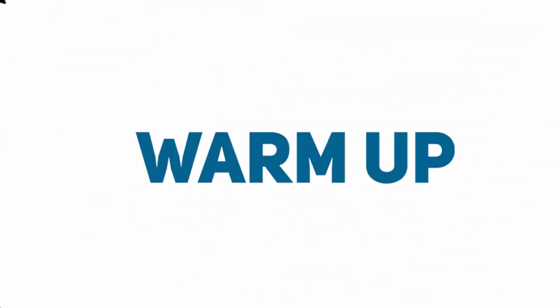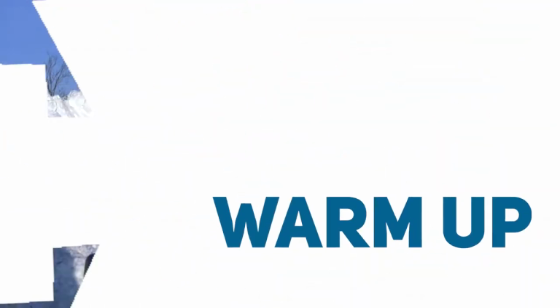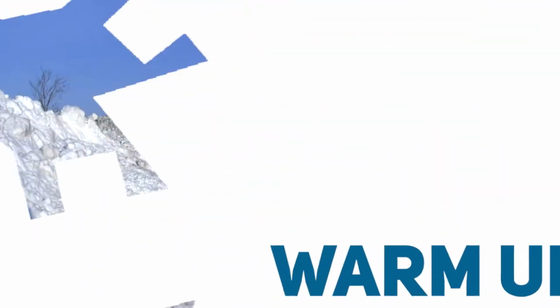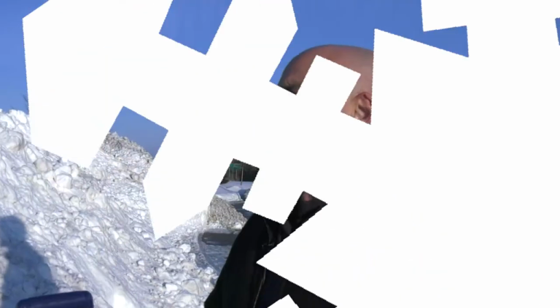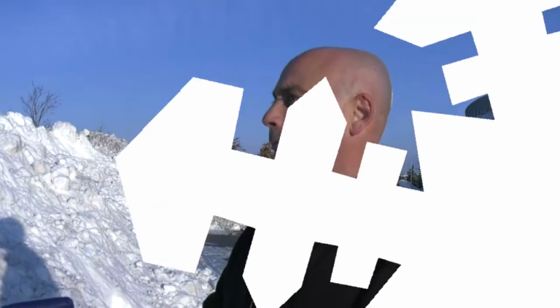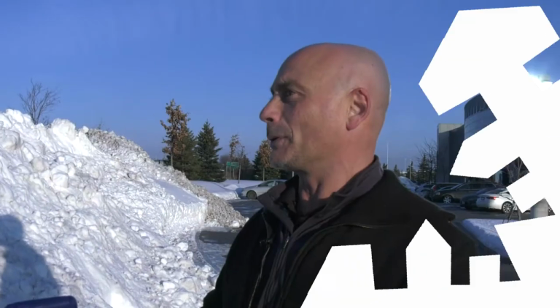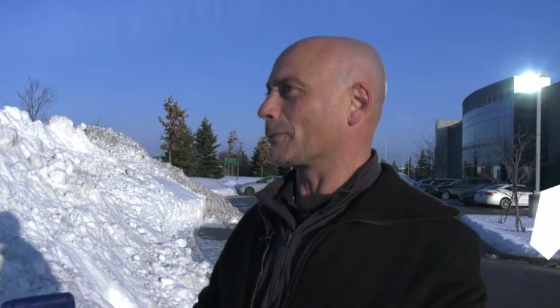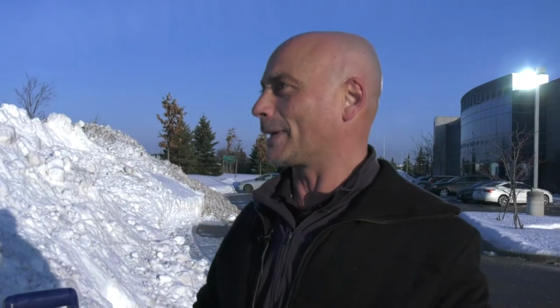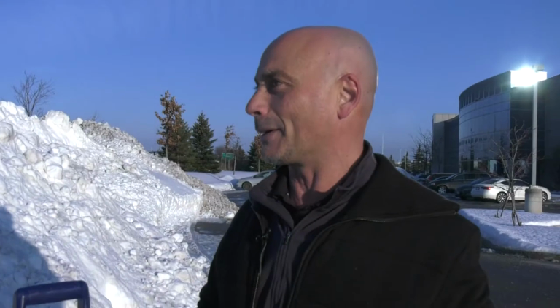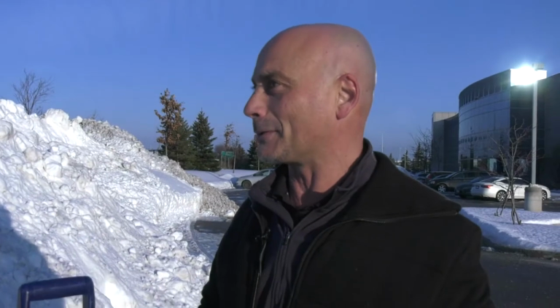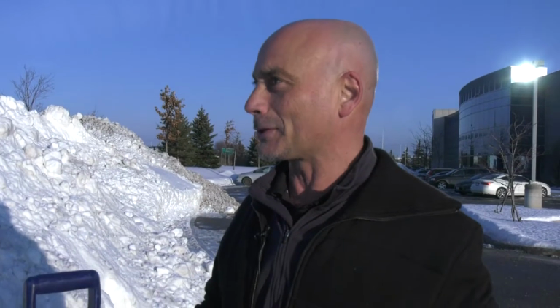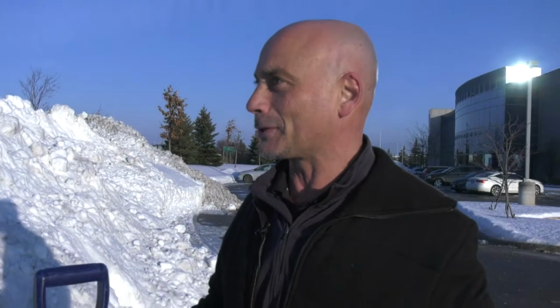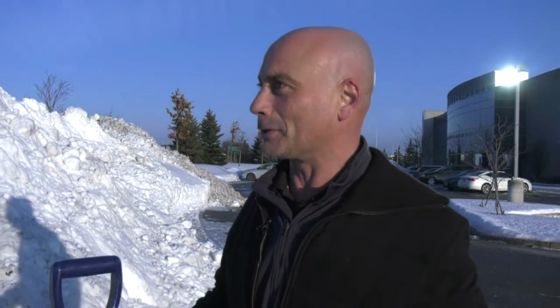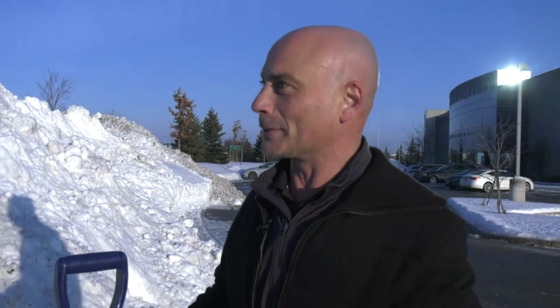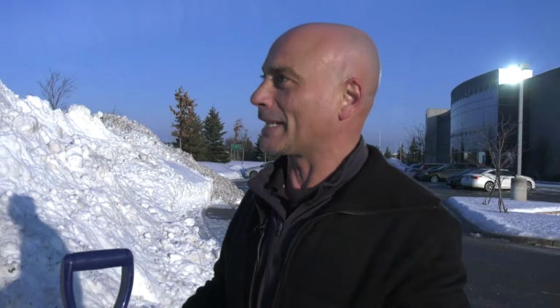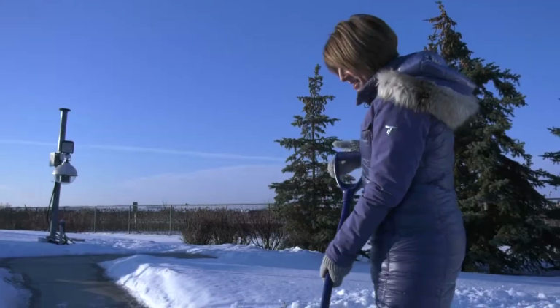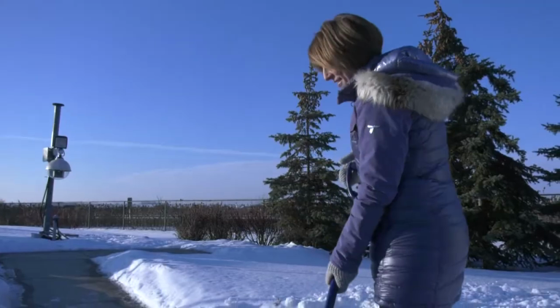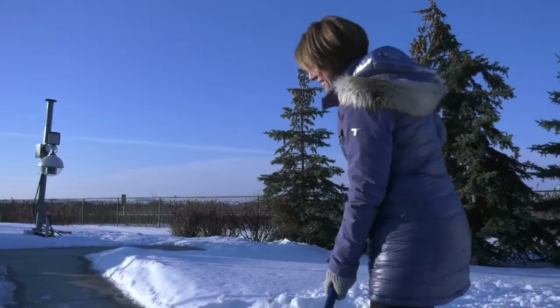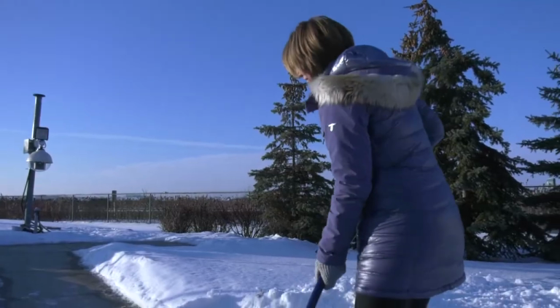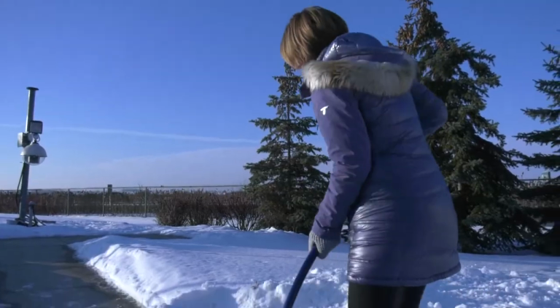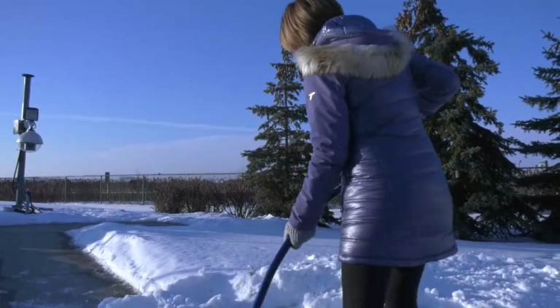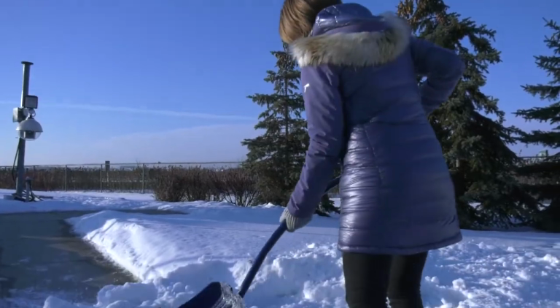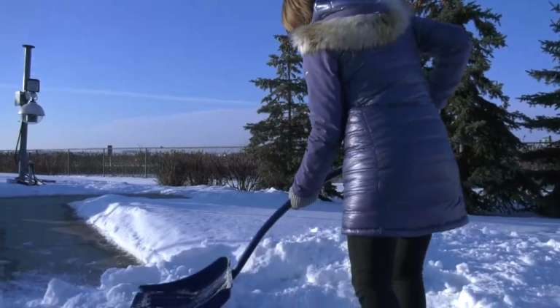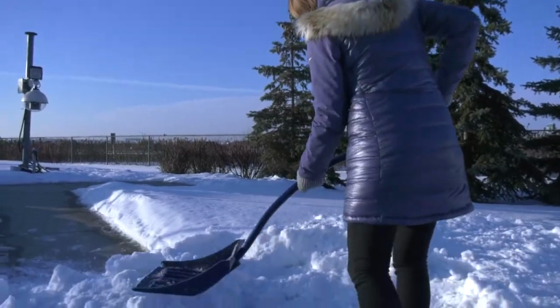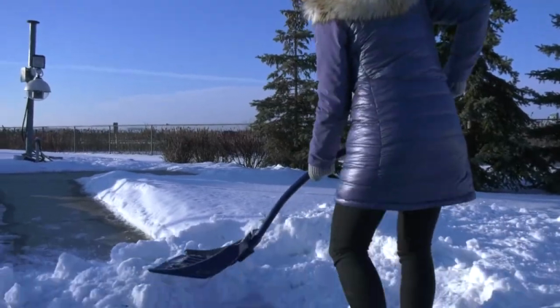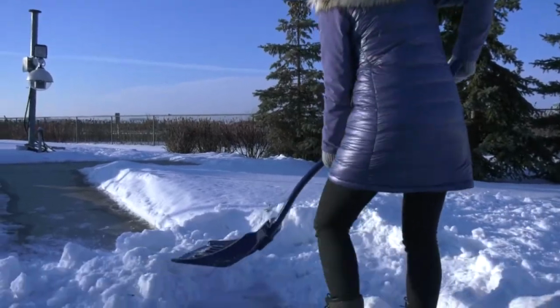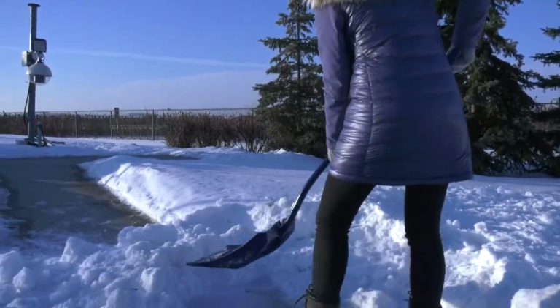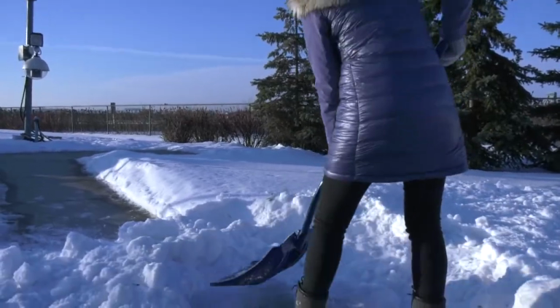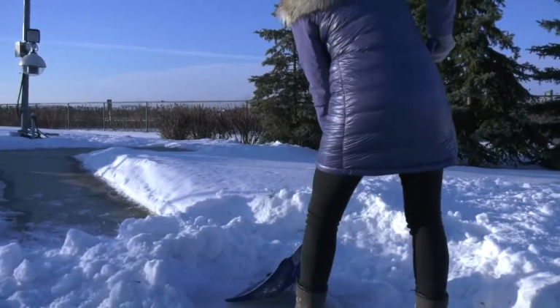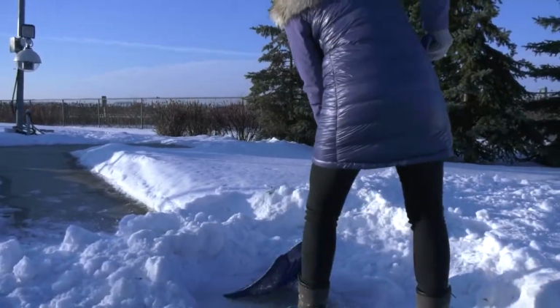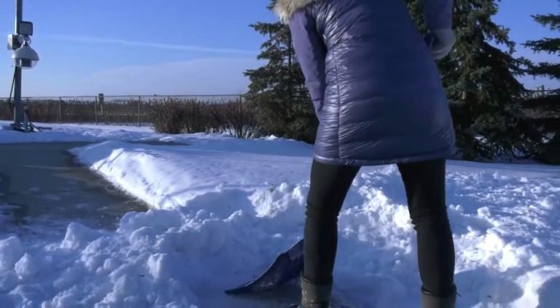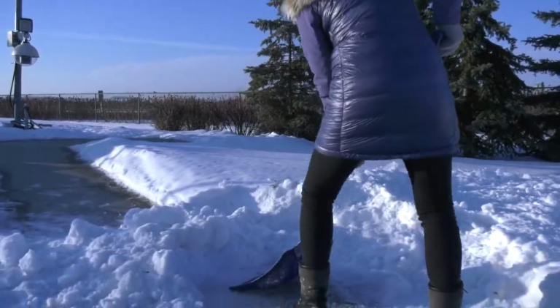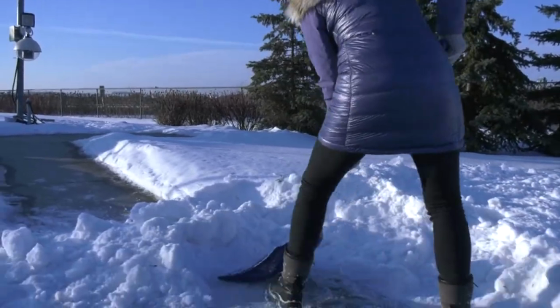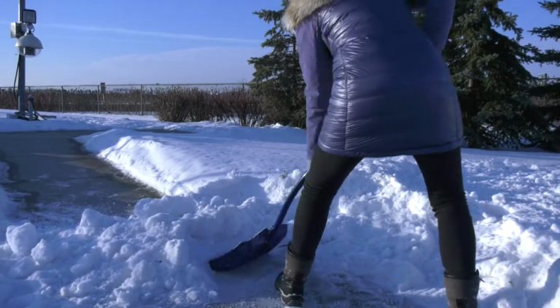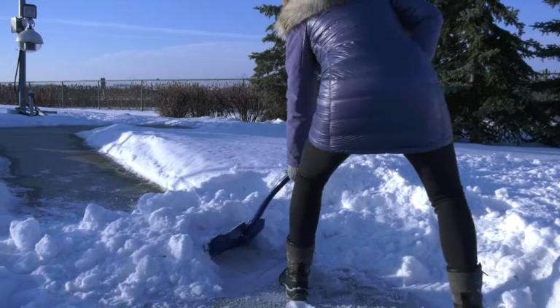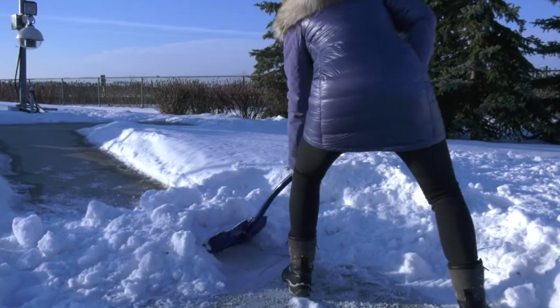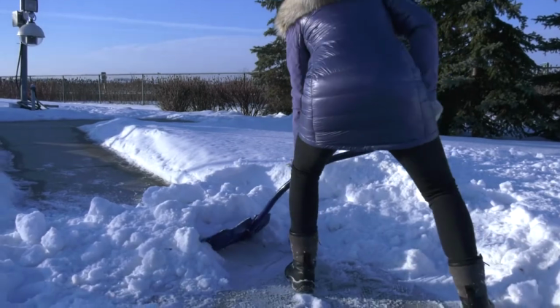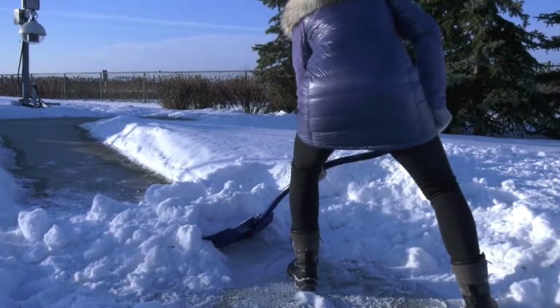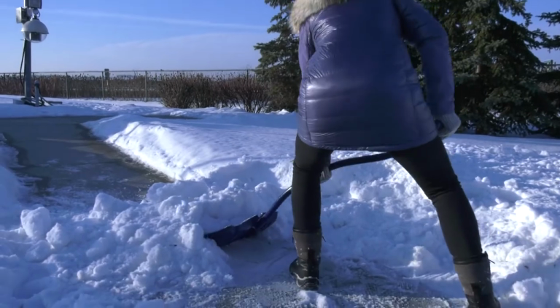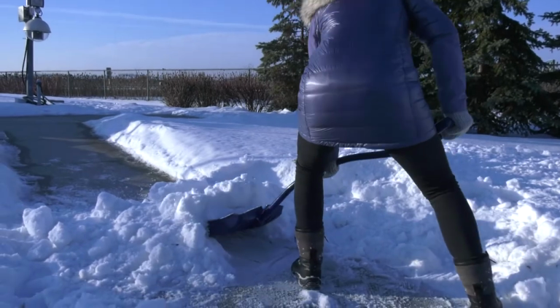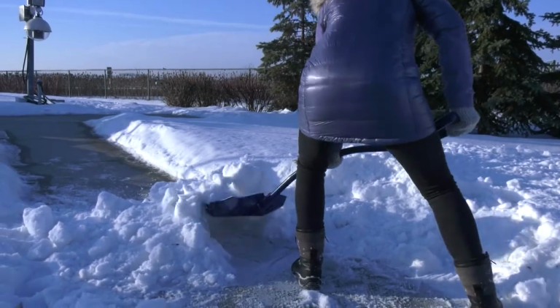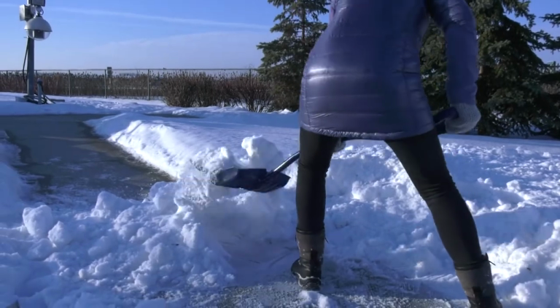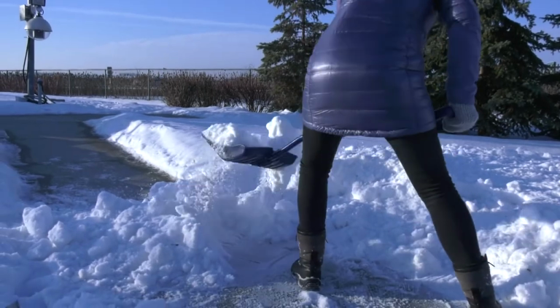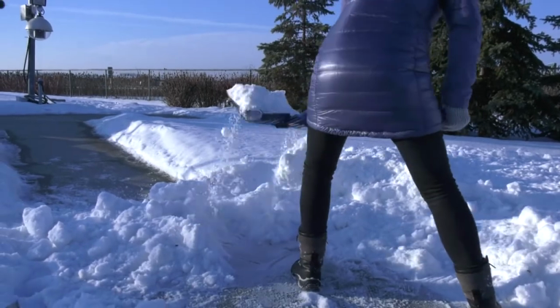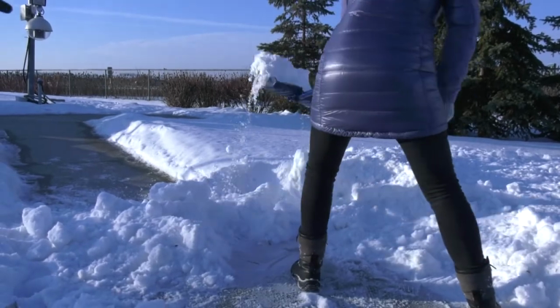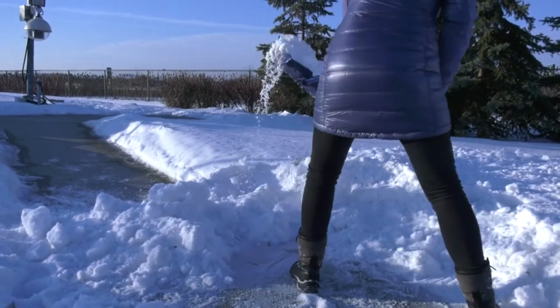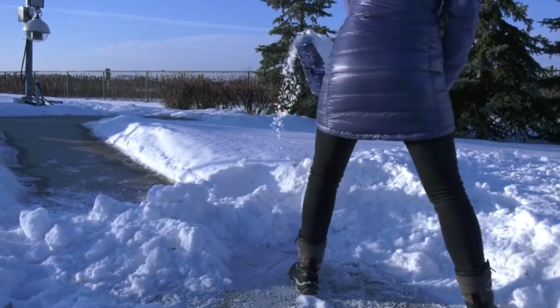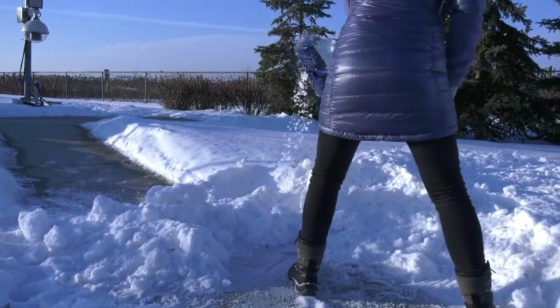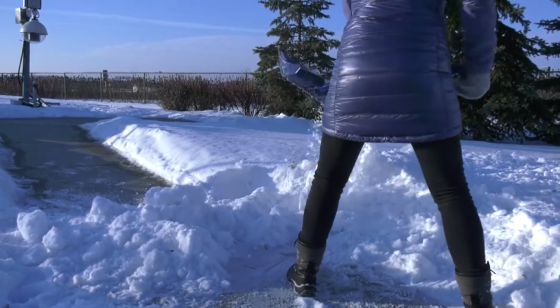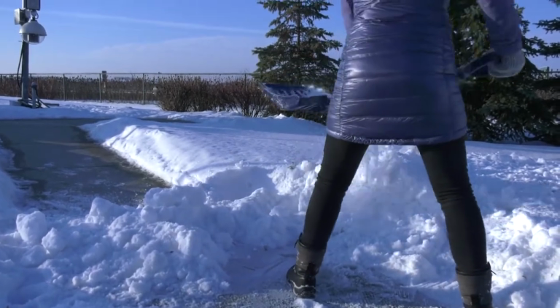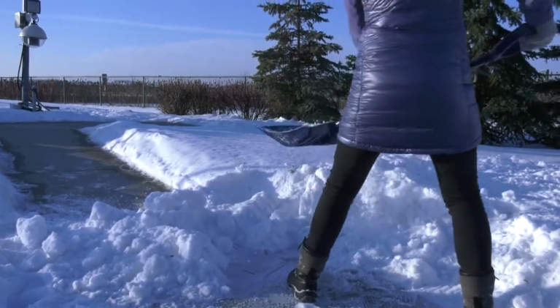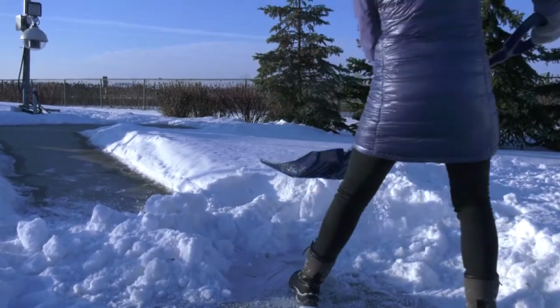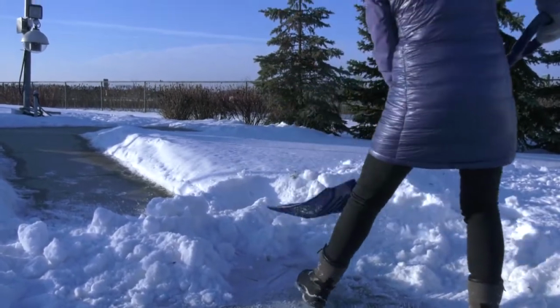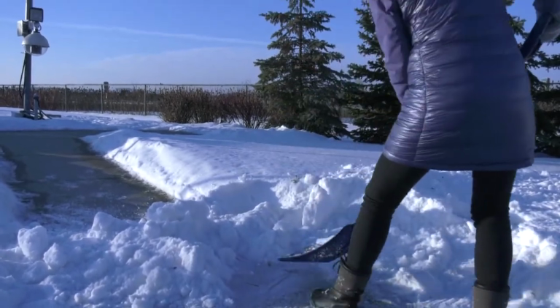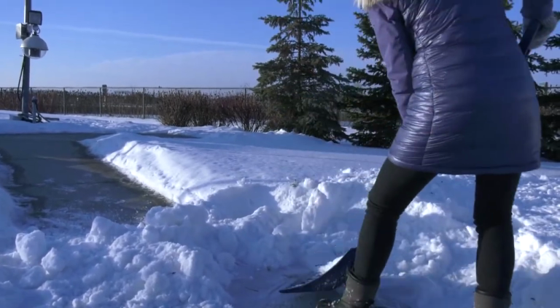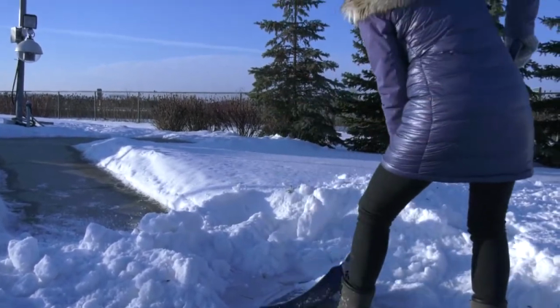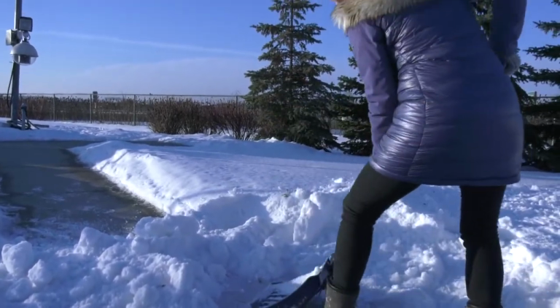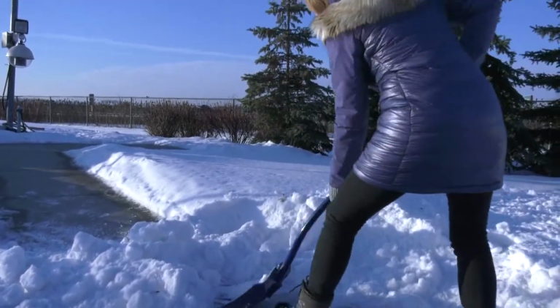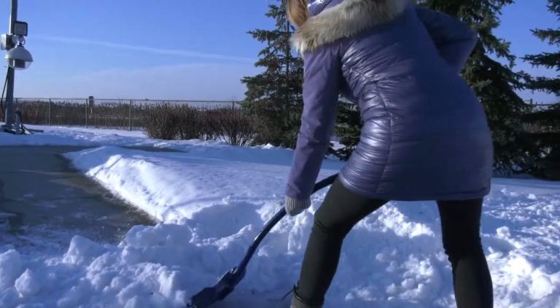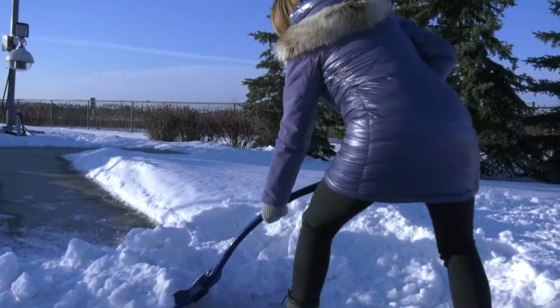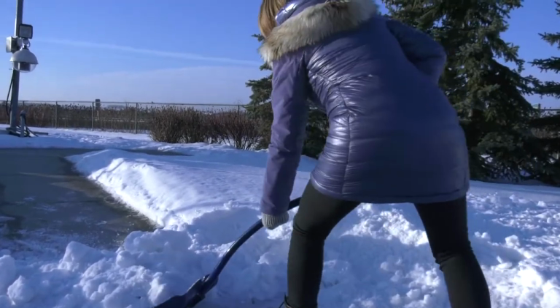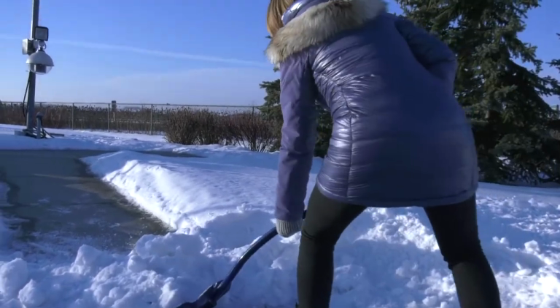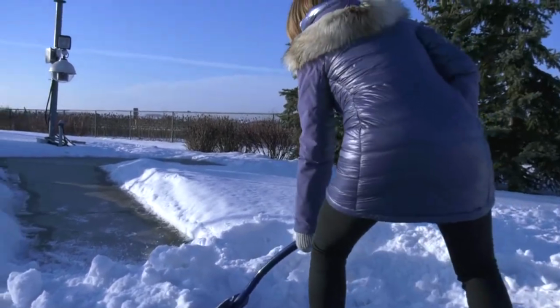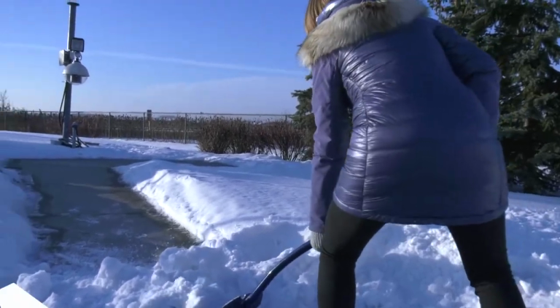An athlete wouldn't run out and just do his activity without a warm-up. Think of this as a physical exercise, an activity, or a sport. You want to prepare for it.